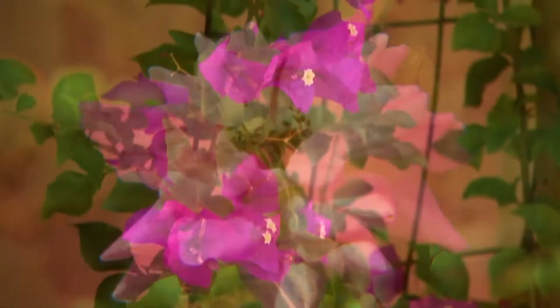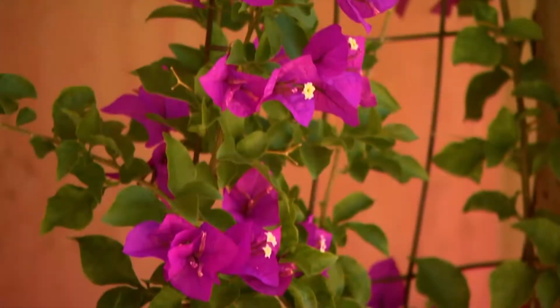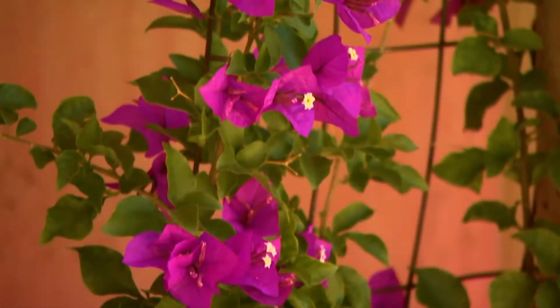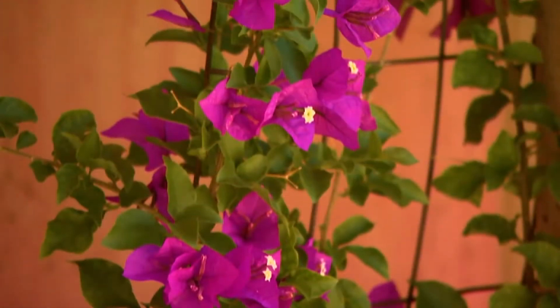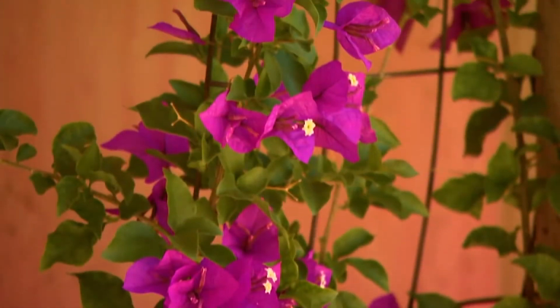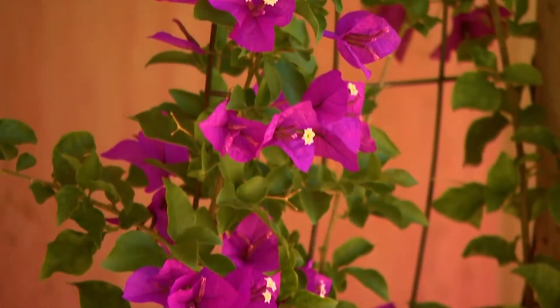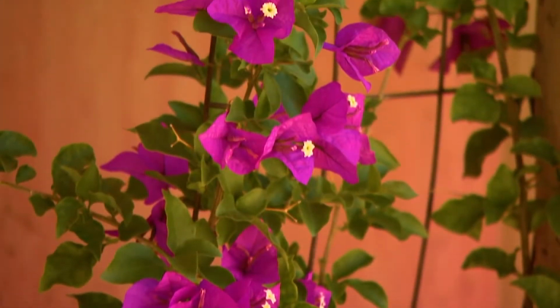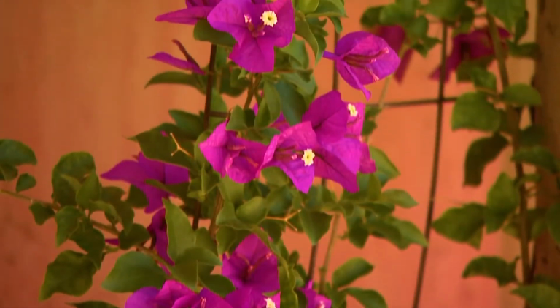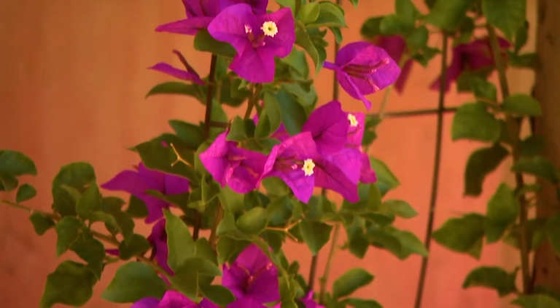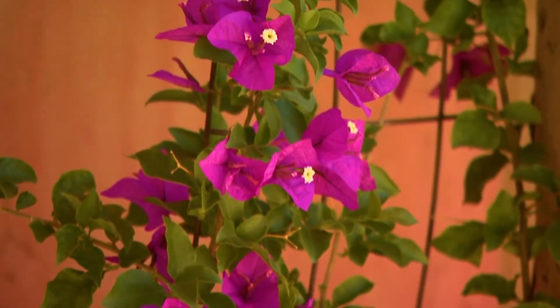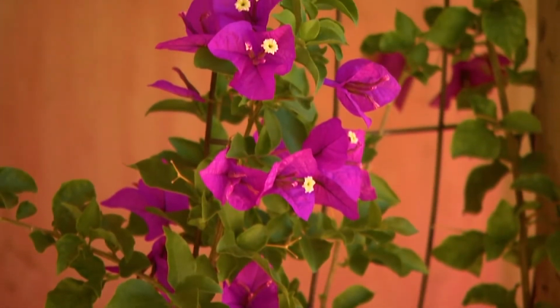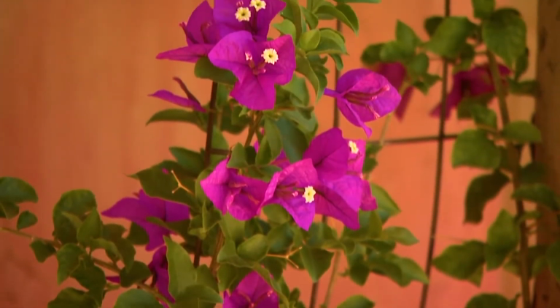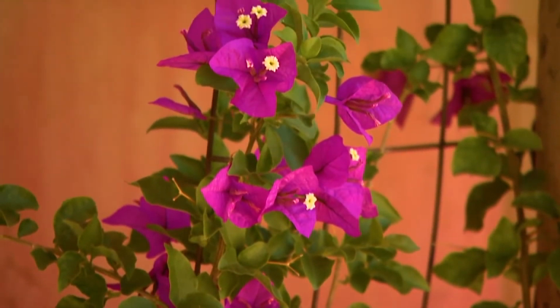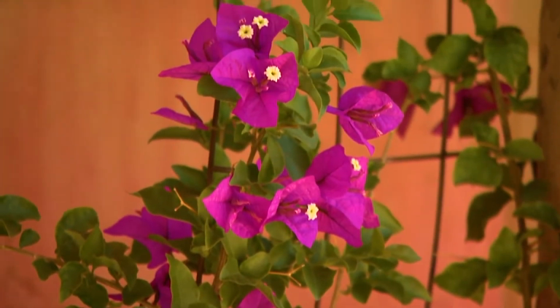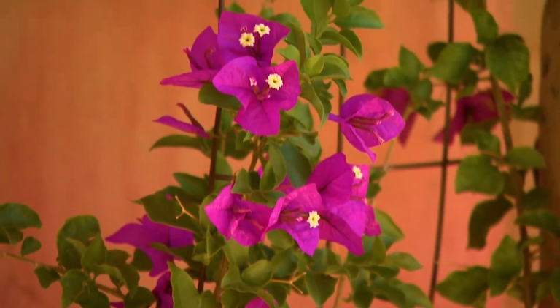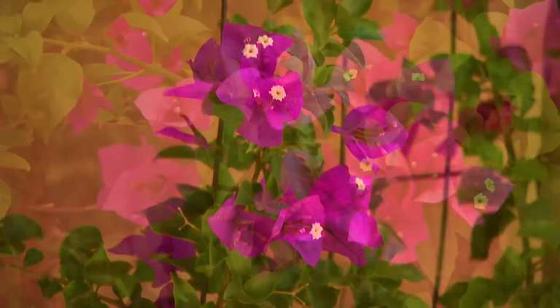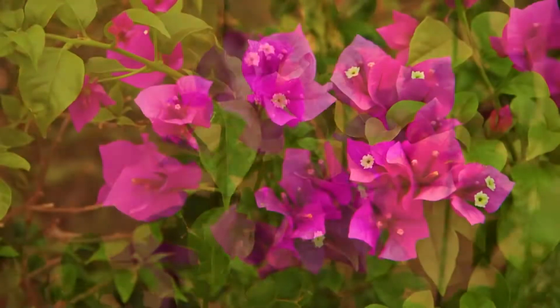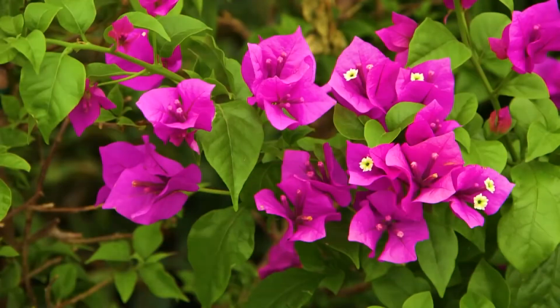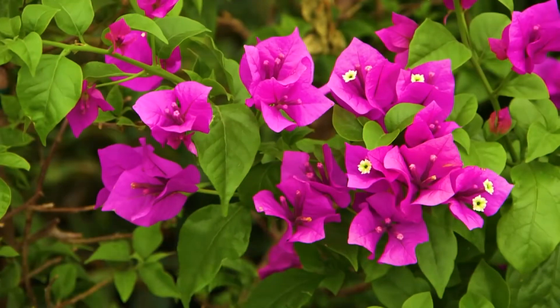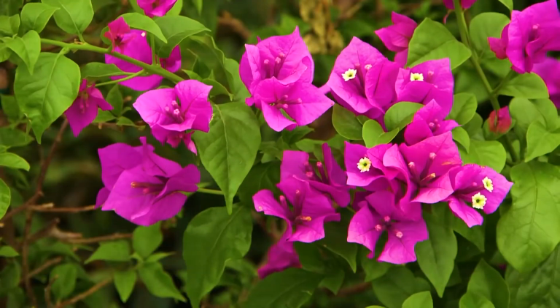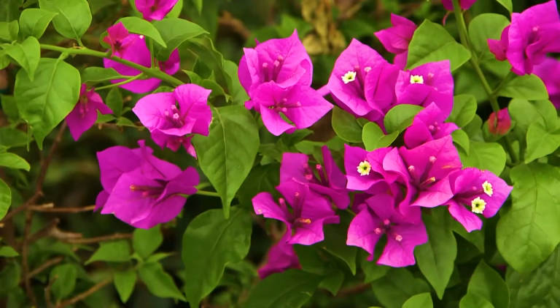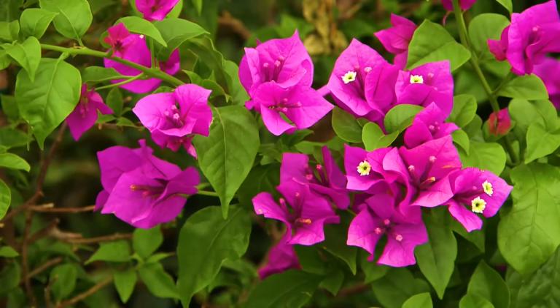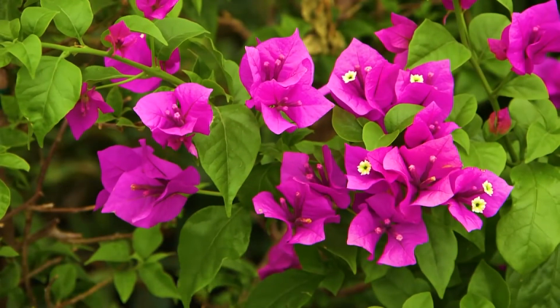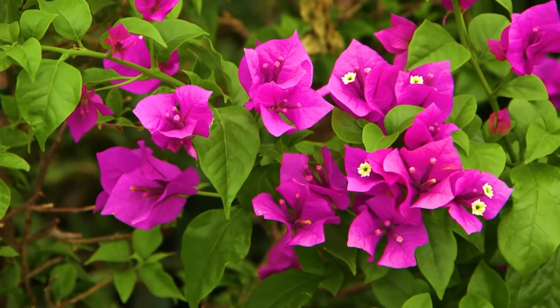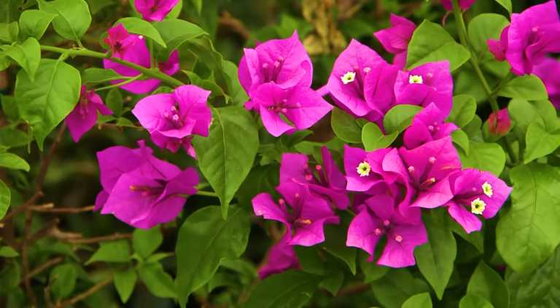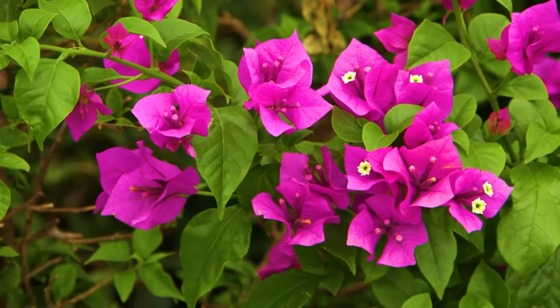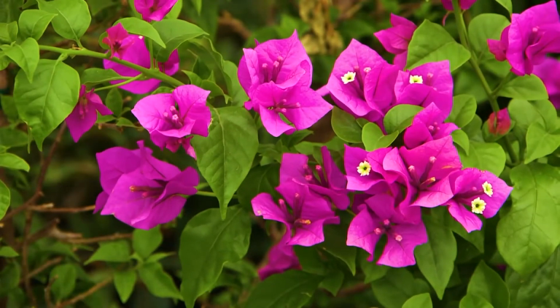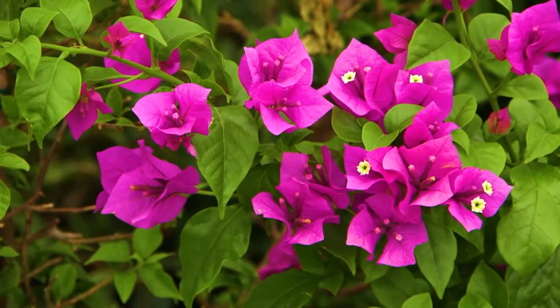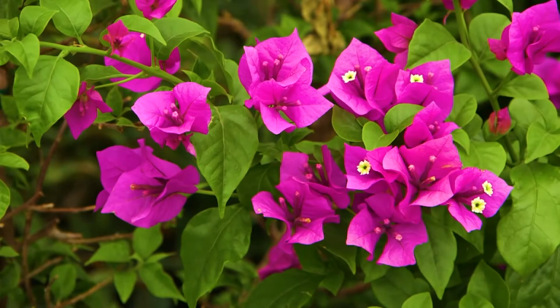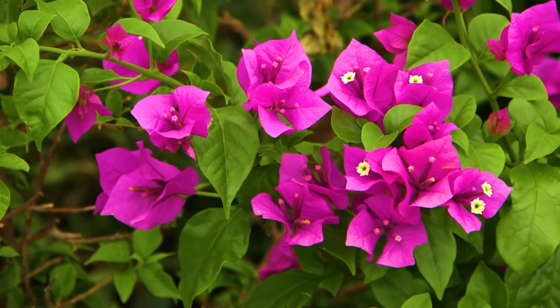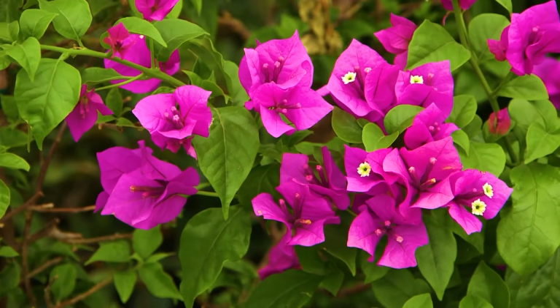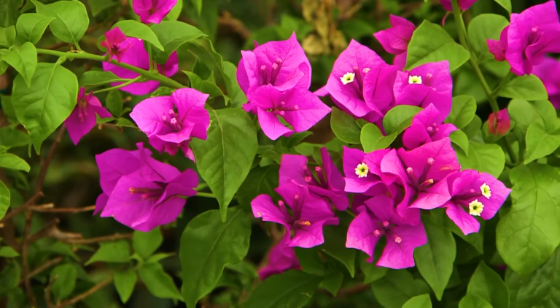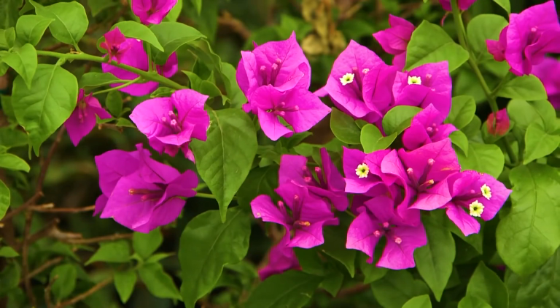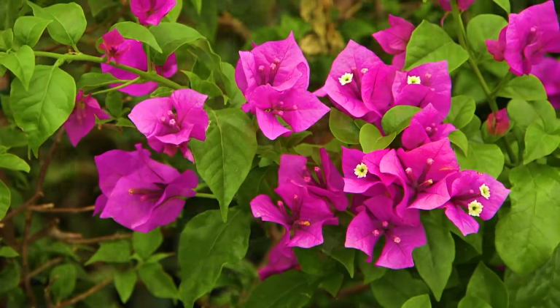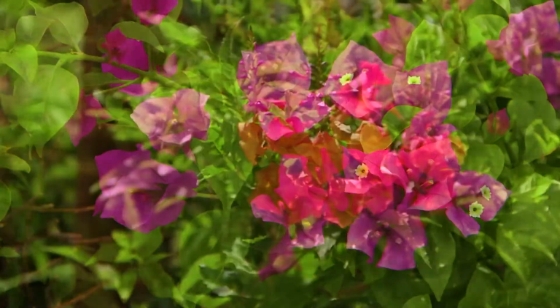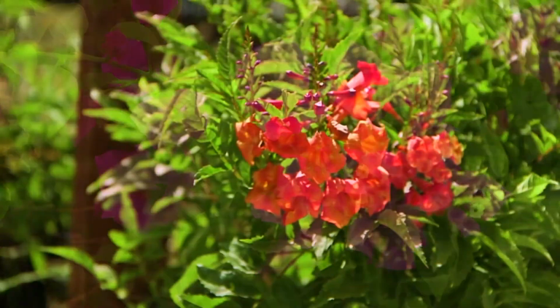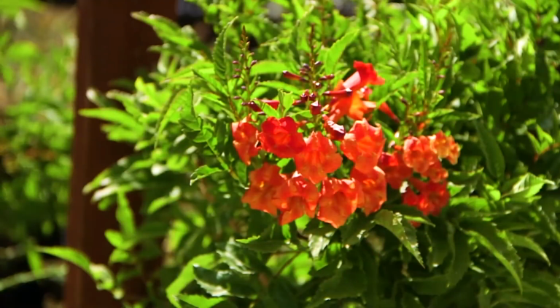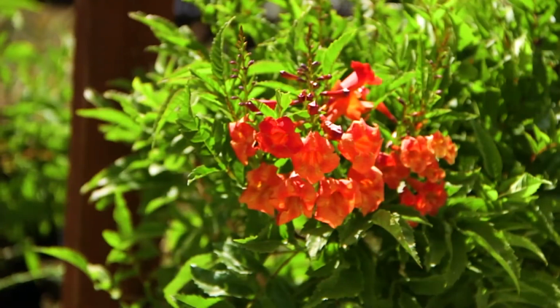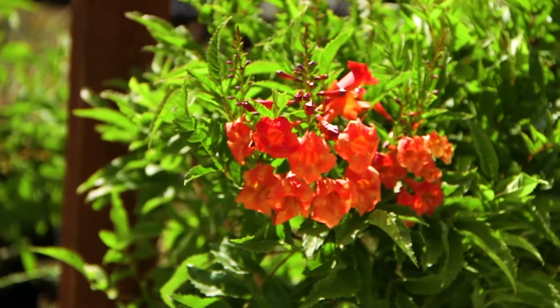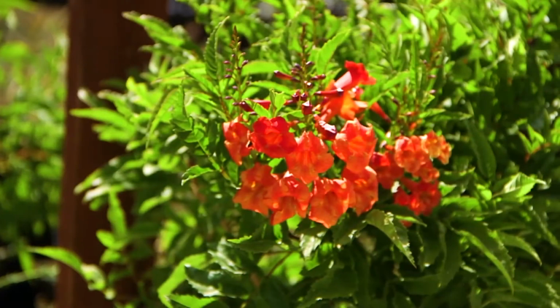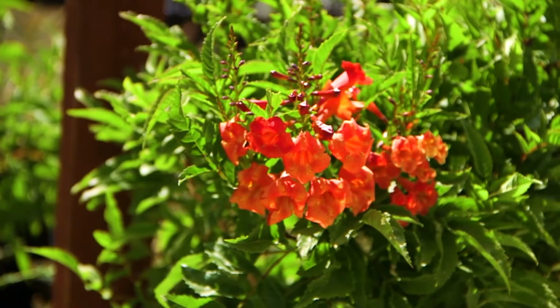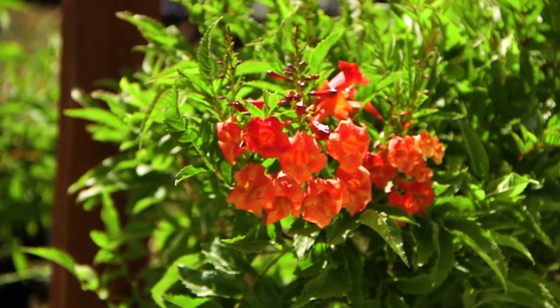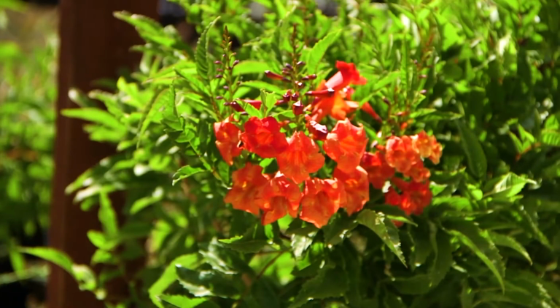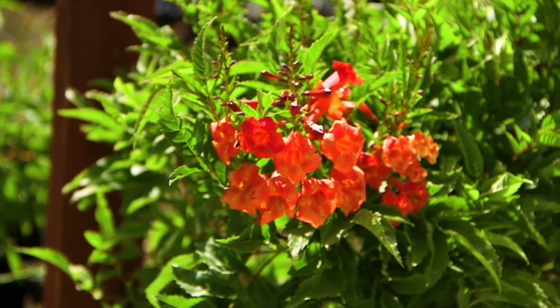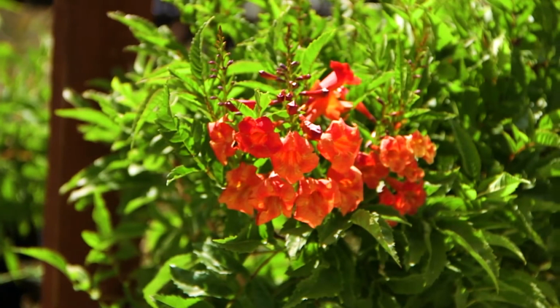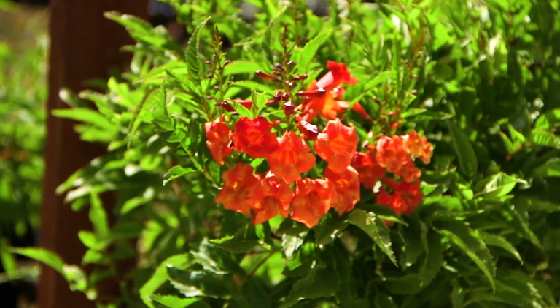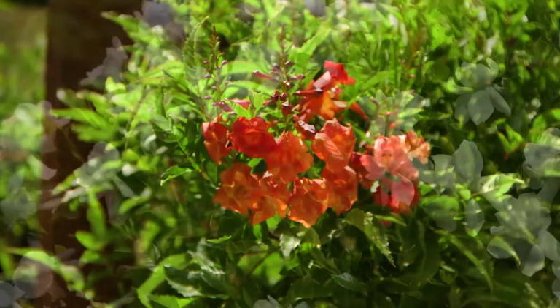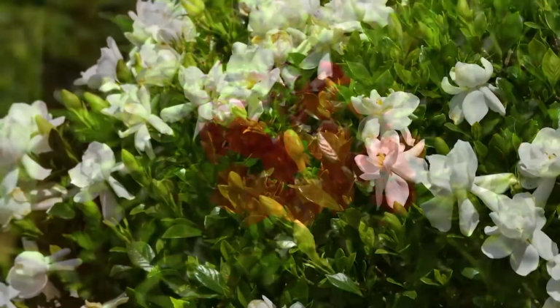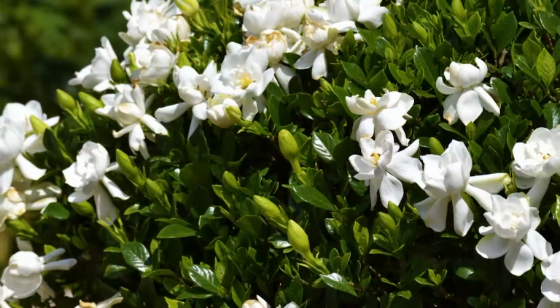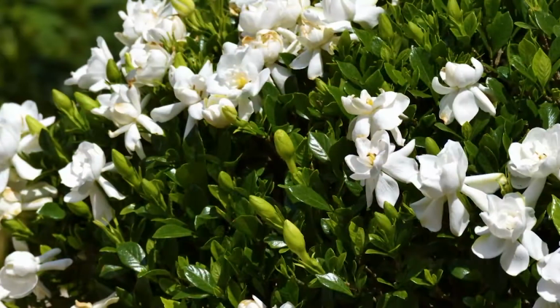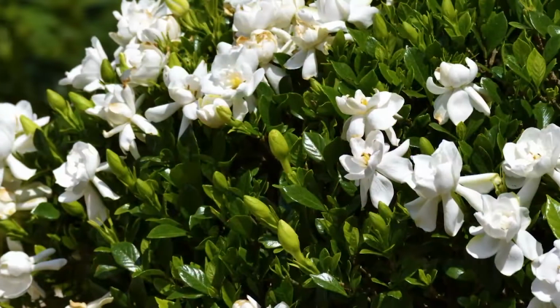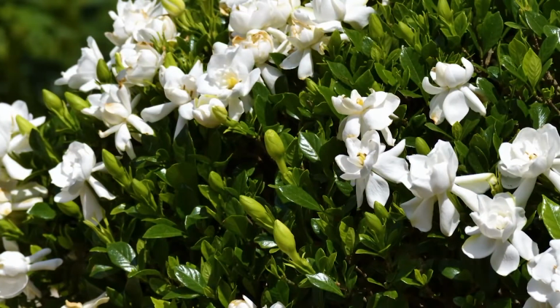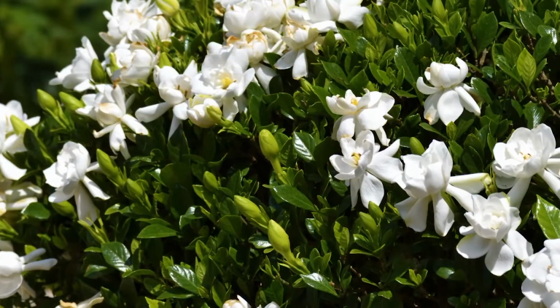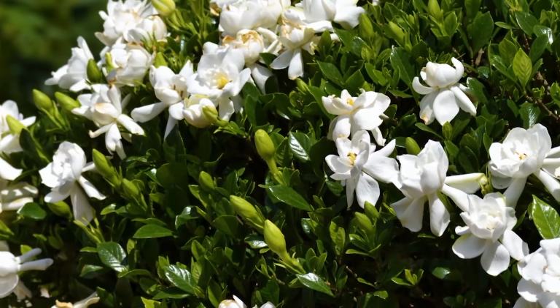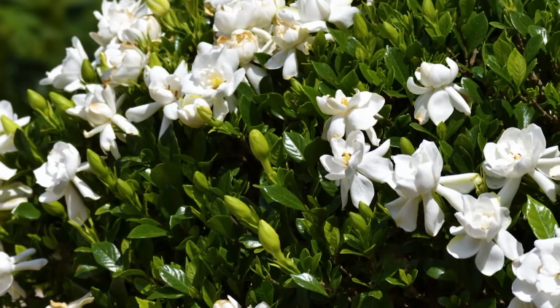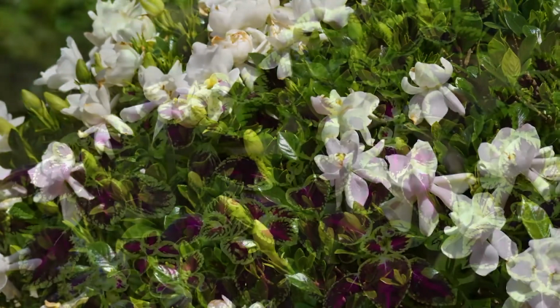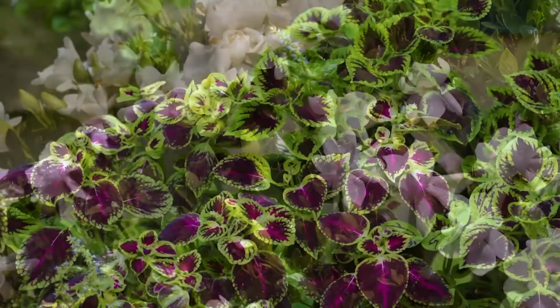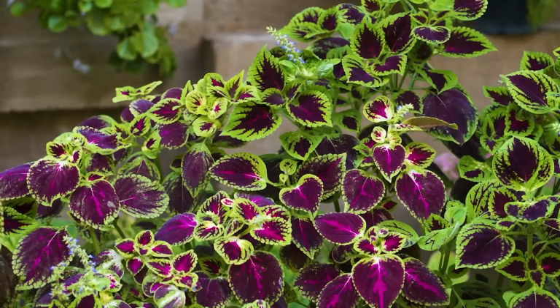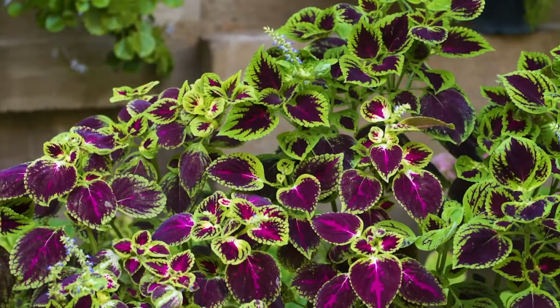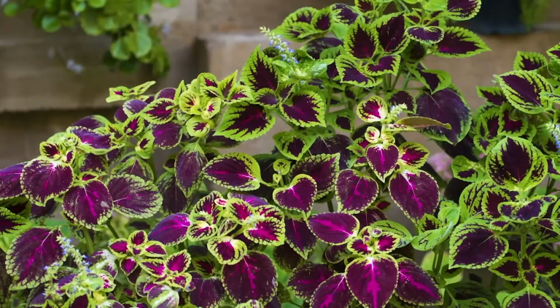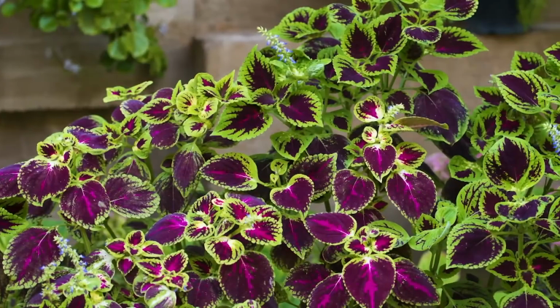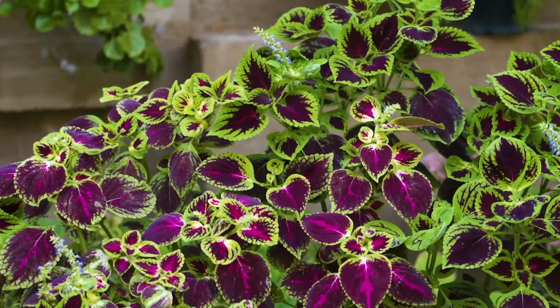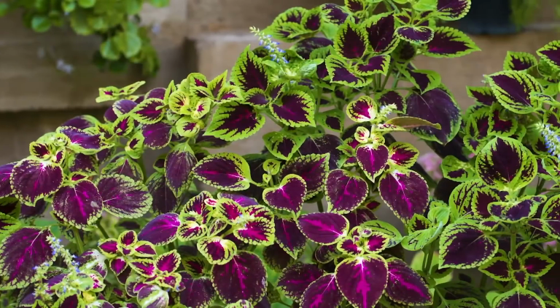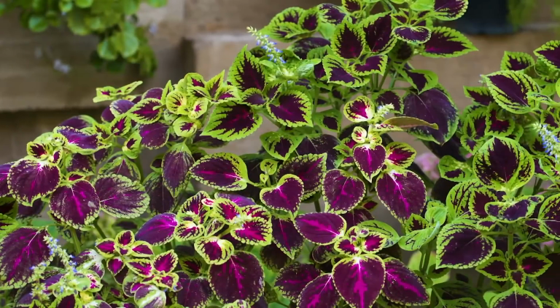More colorful plants for this time of year are bougainvillea, Tacoma bells, gardenia, and coleus.